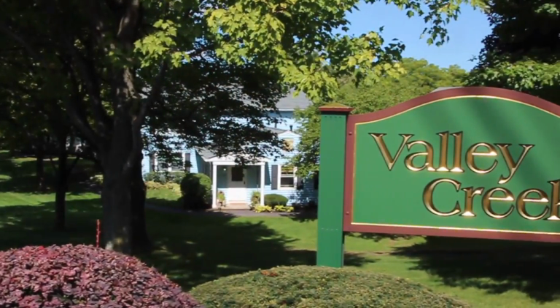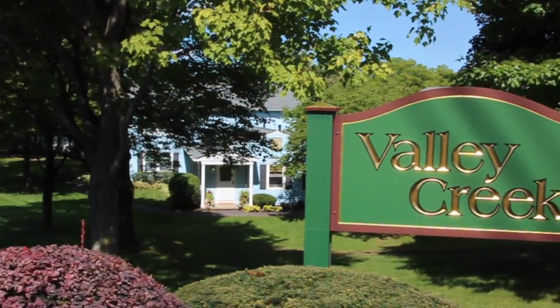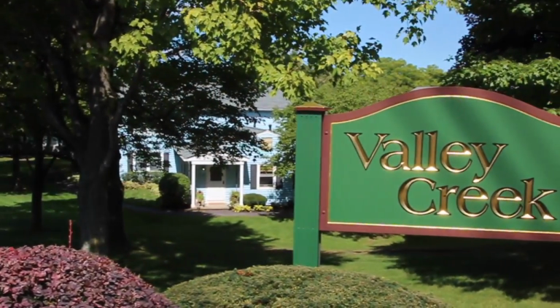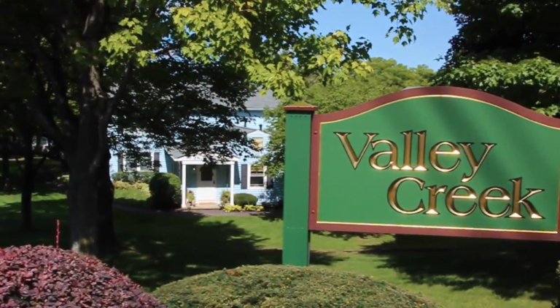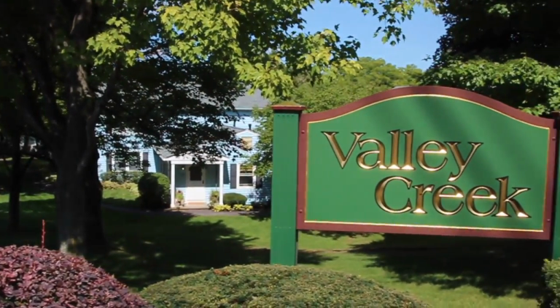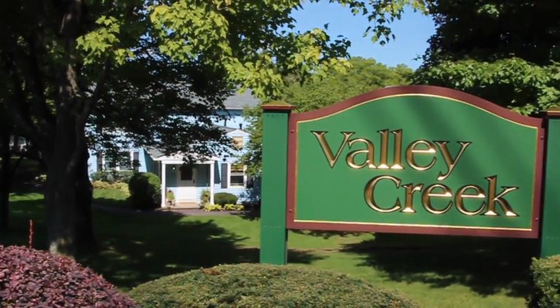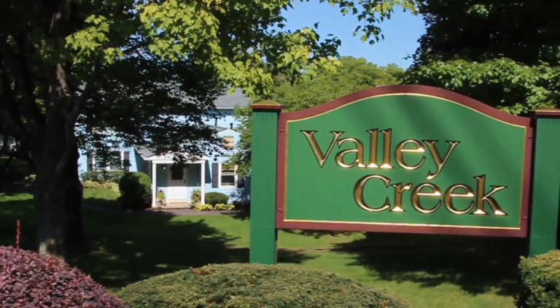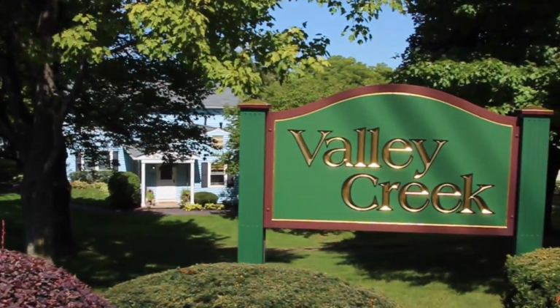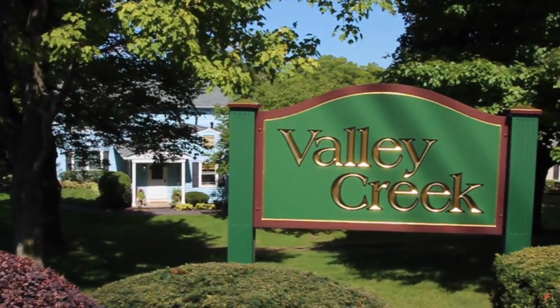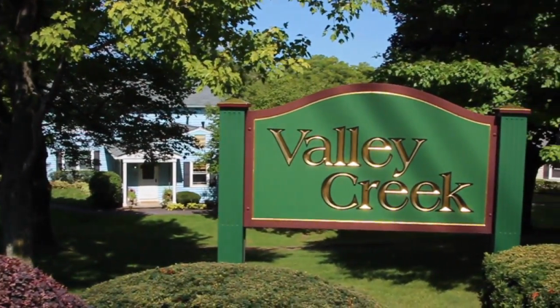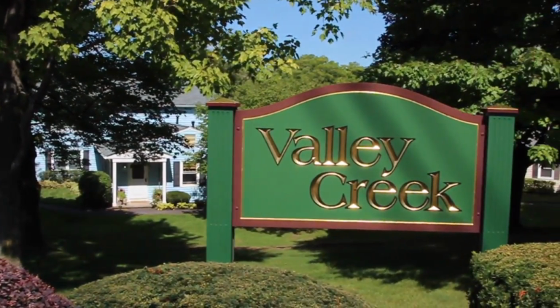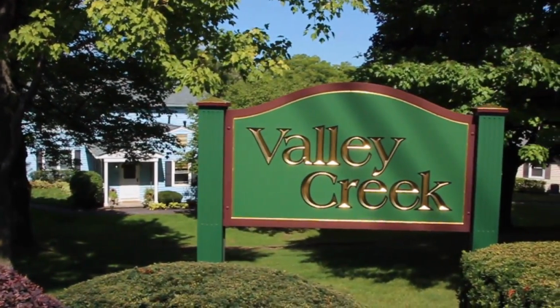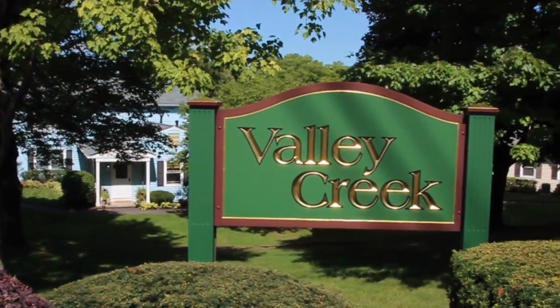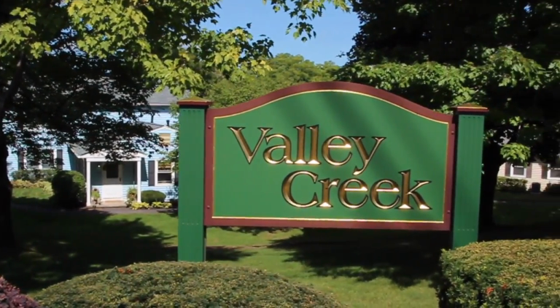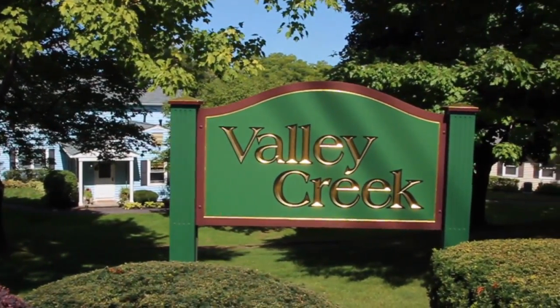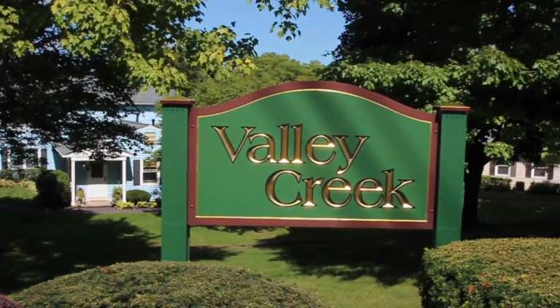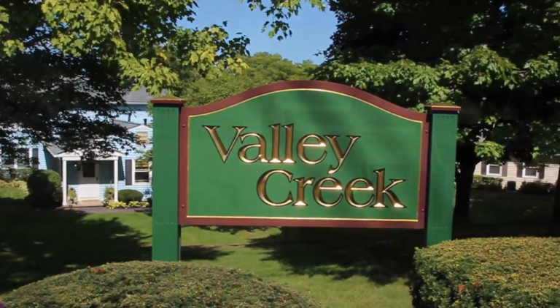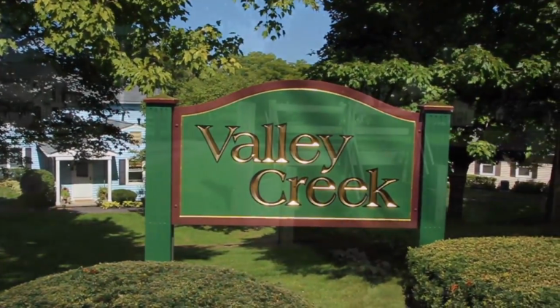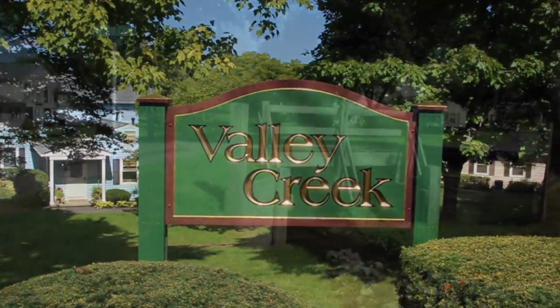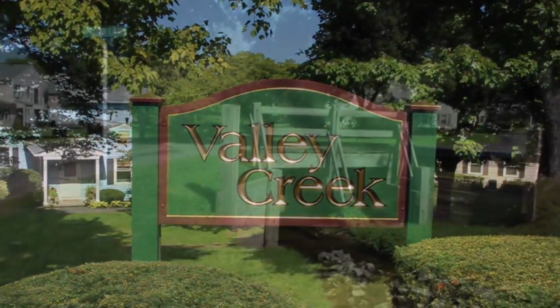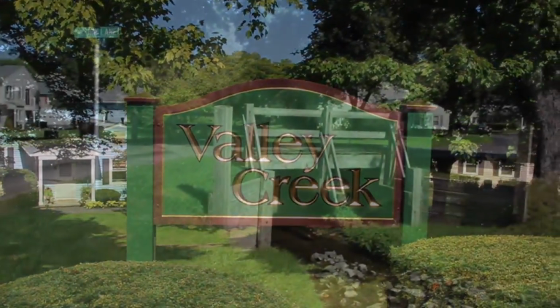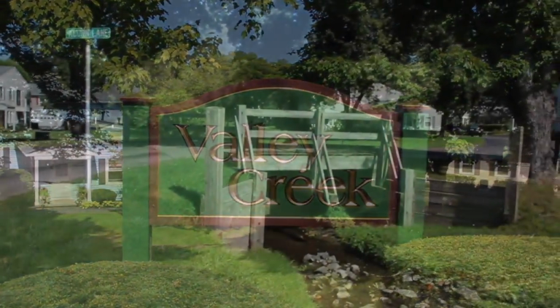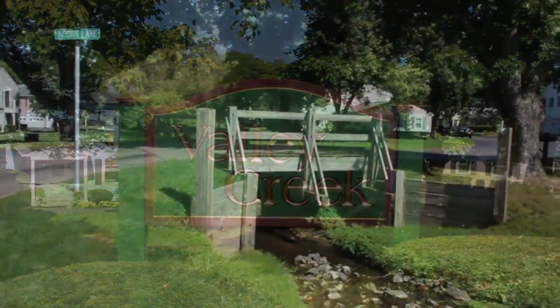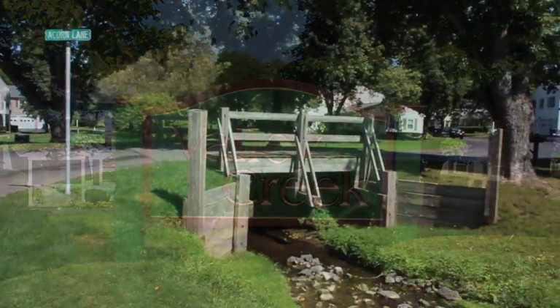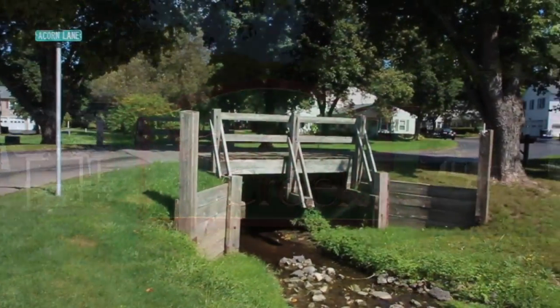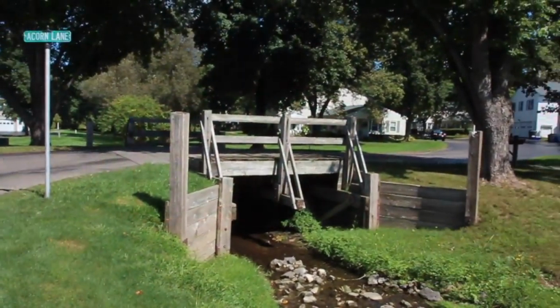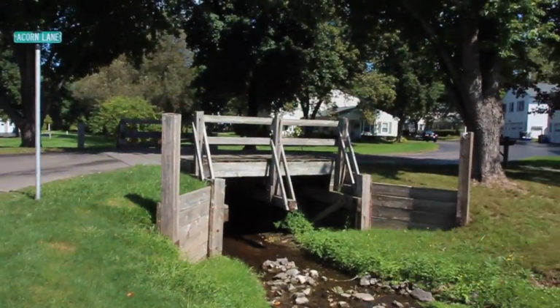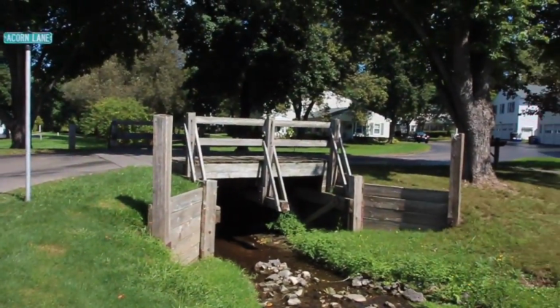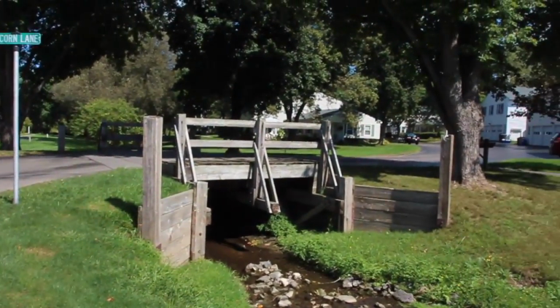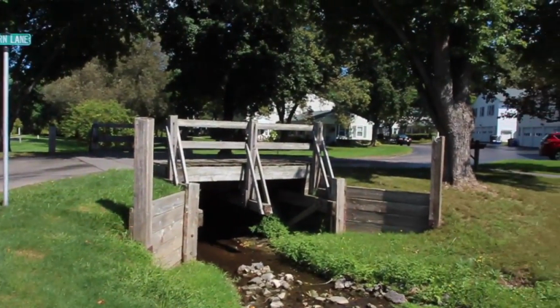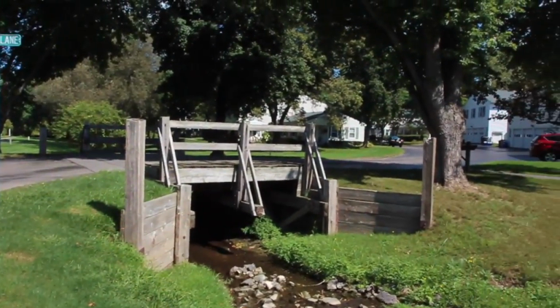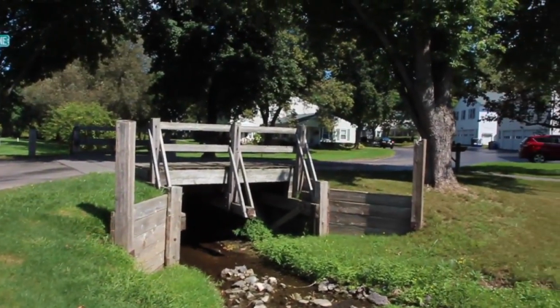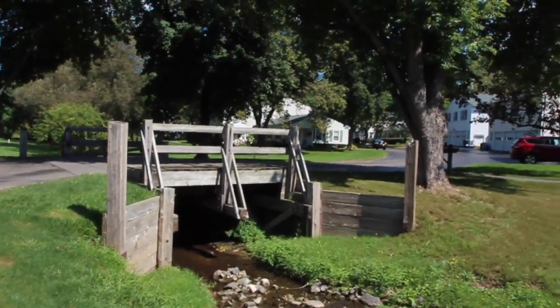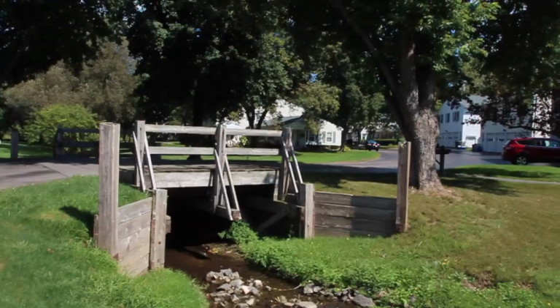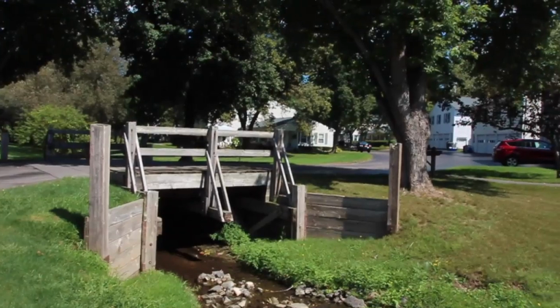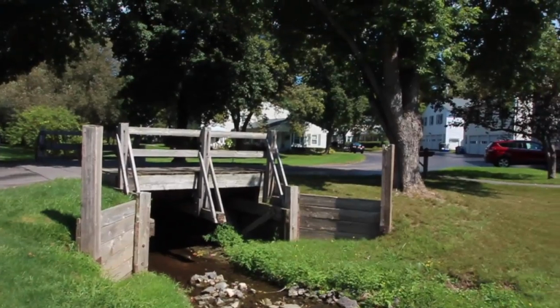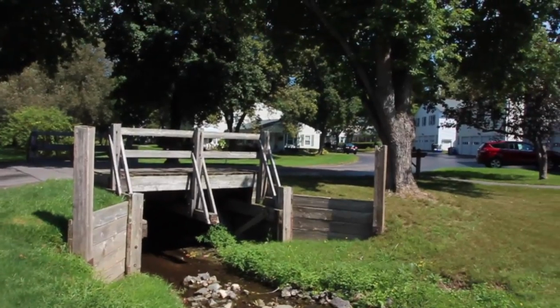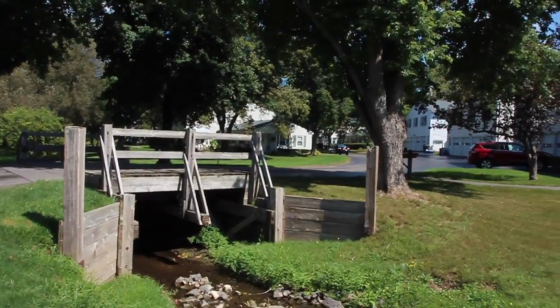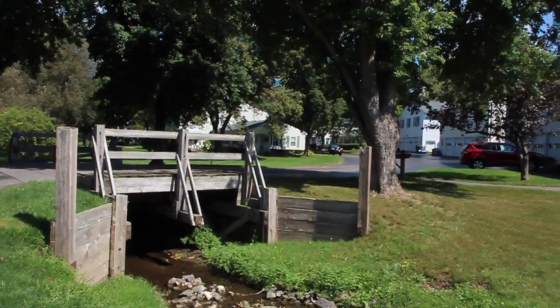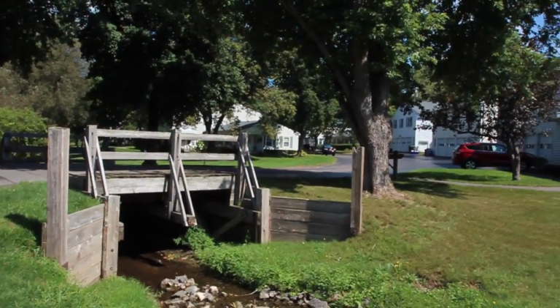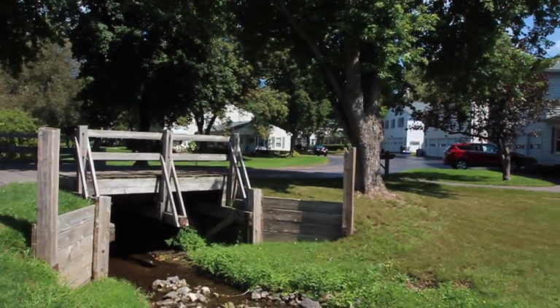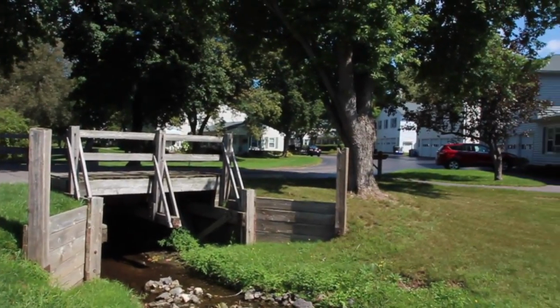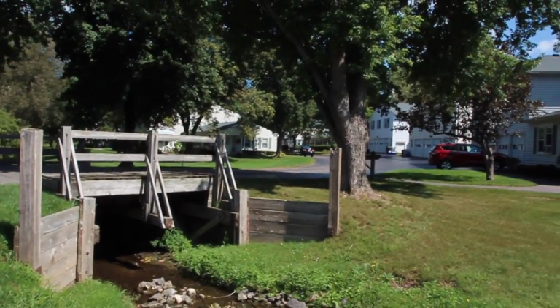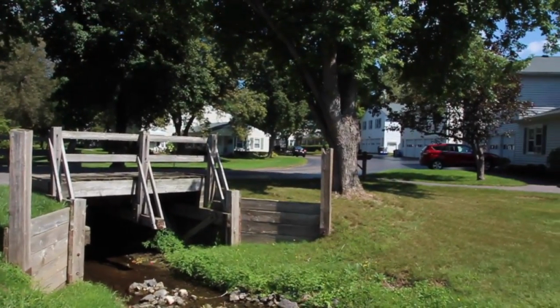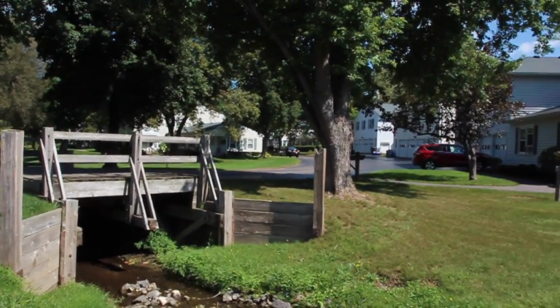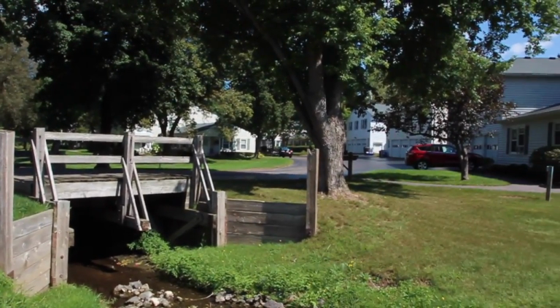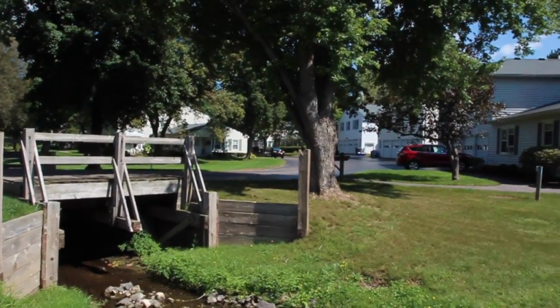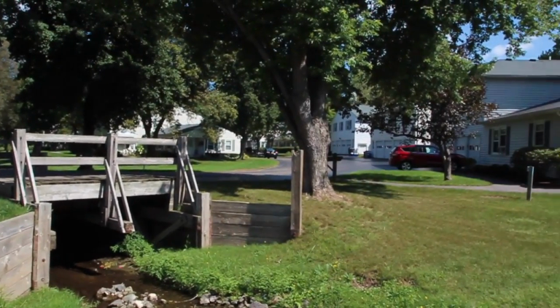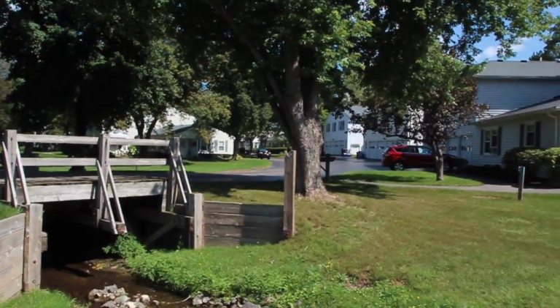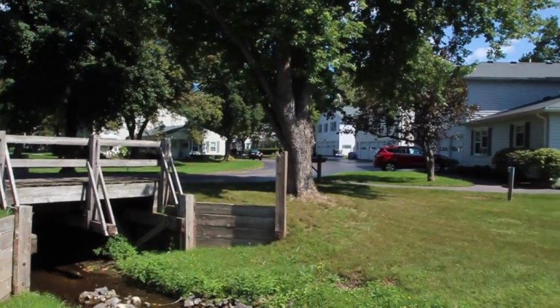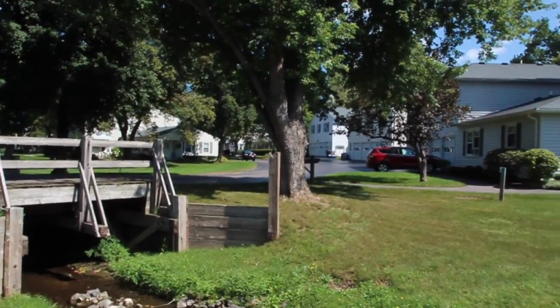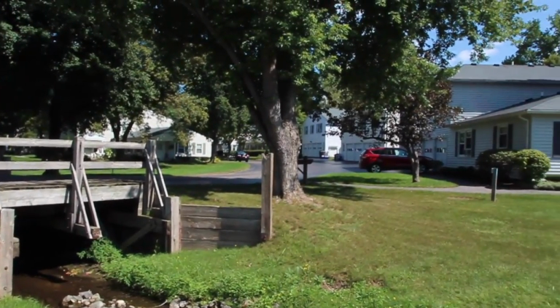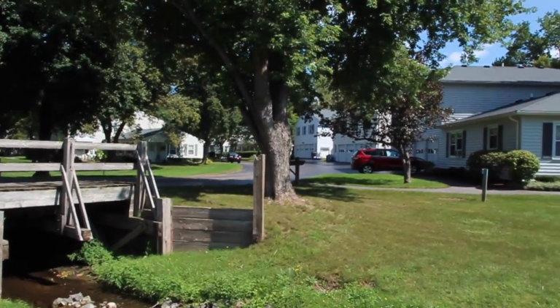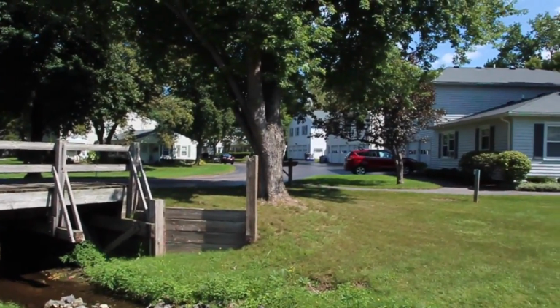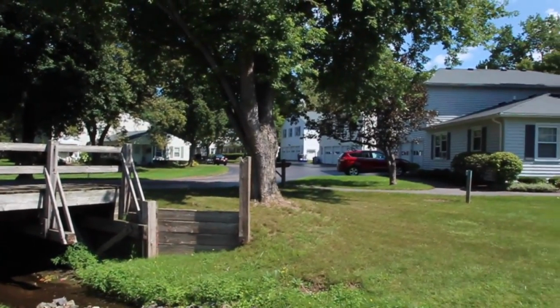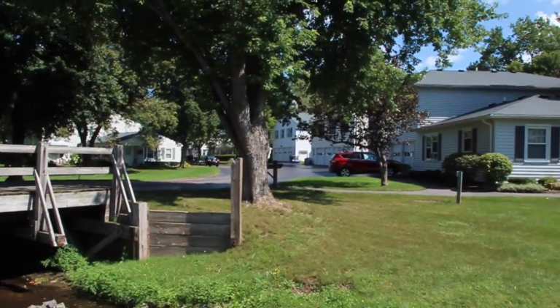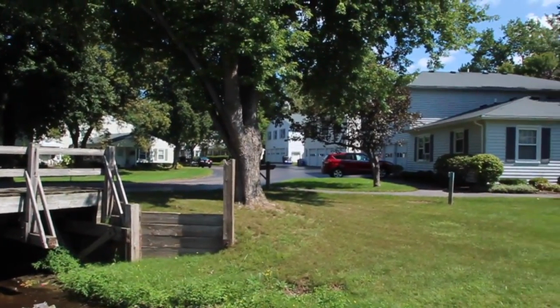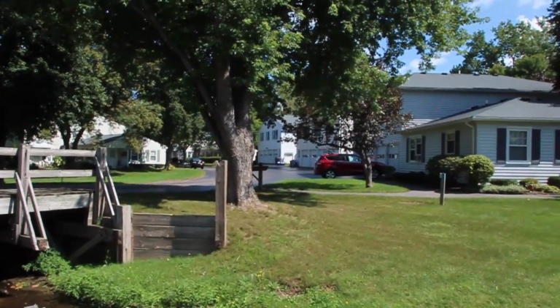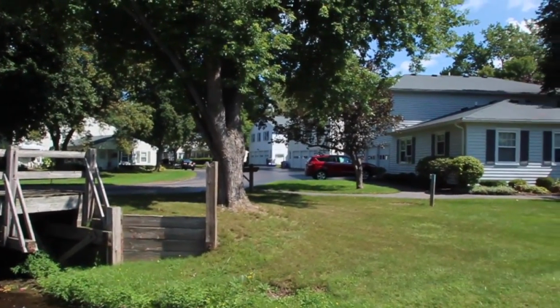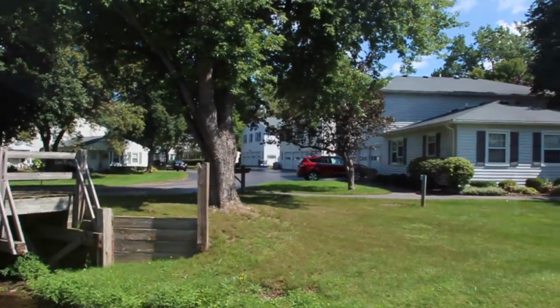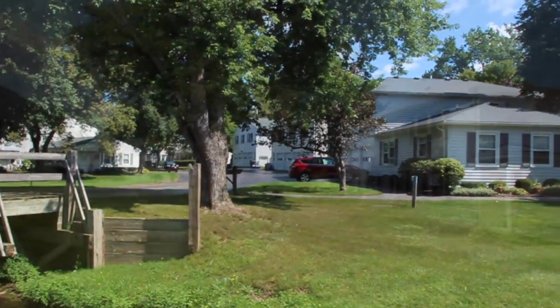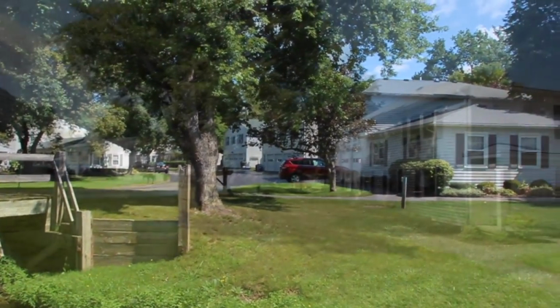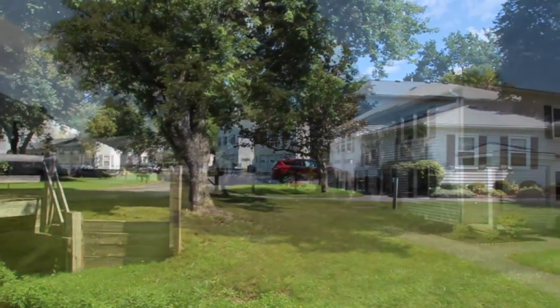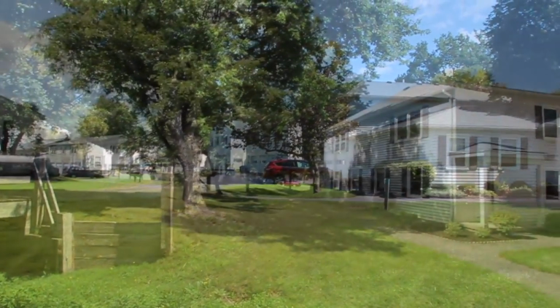A very desirable location and beautifully situated within the wooded area of Valley Creek, overlooking a gorgeous green space.